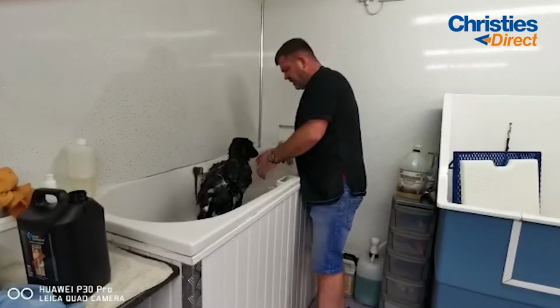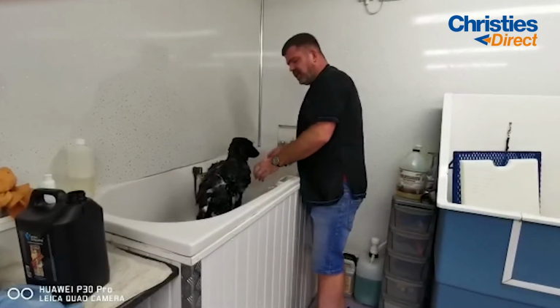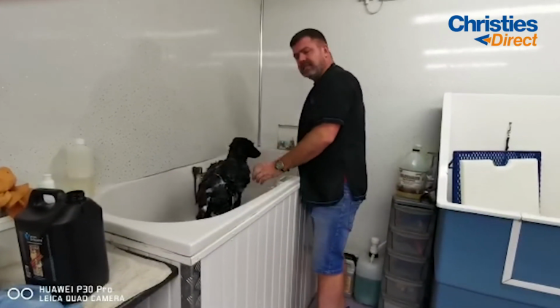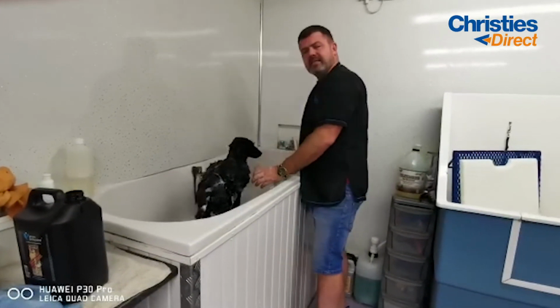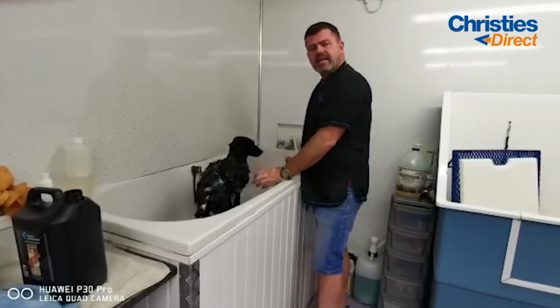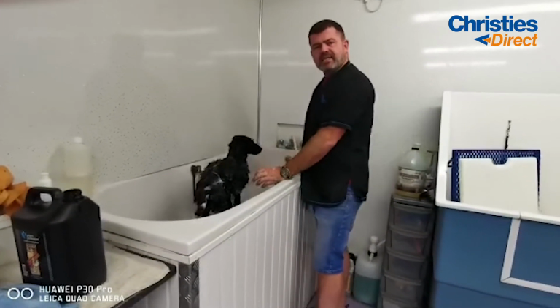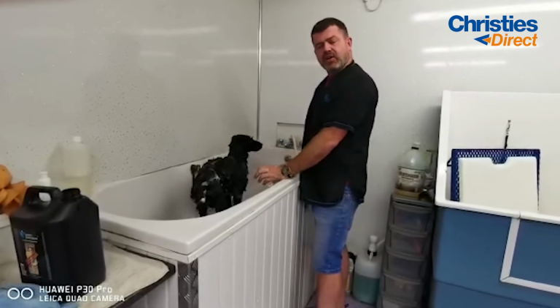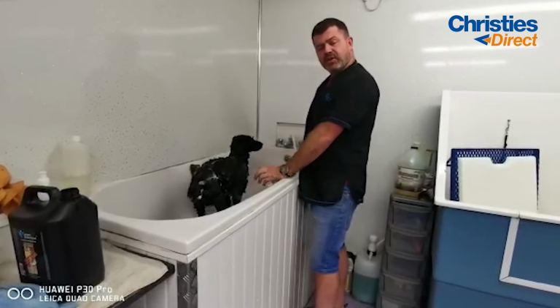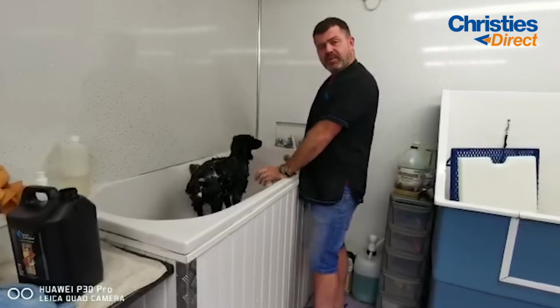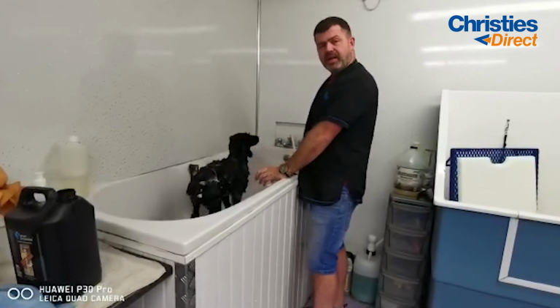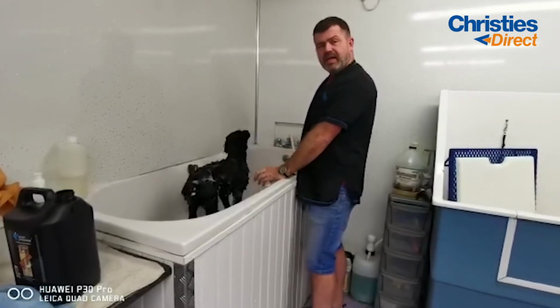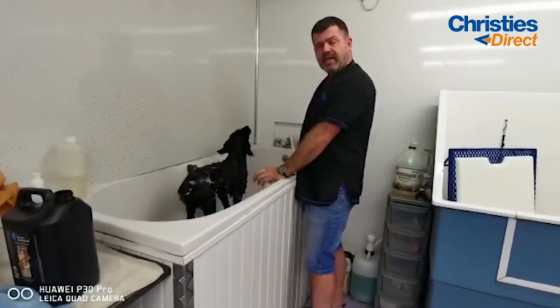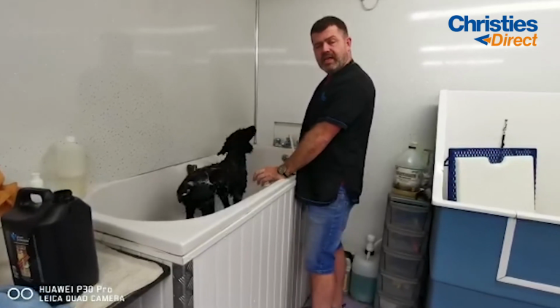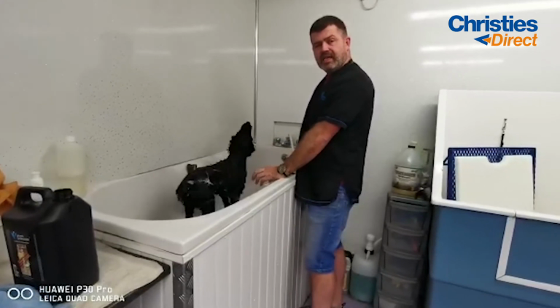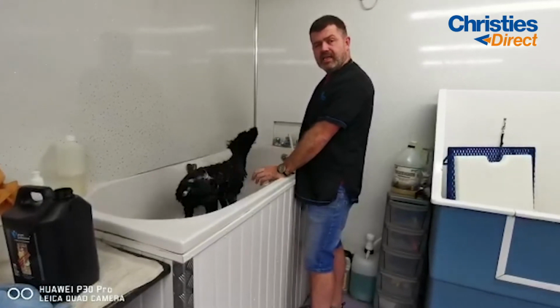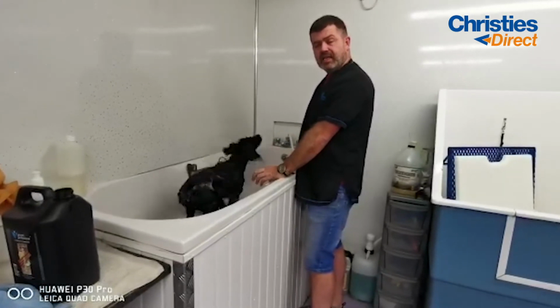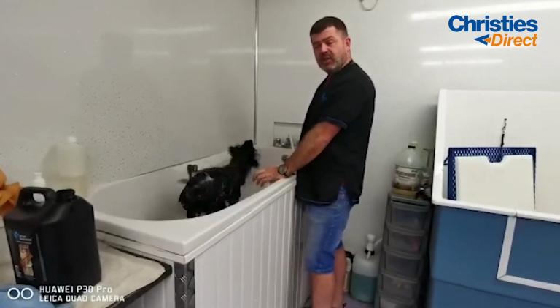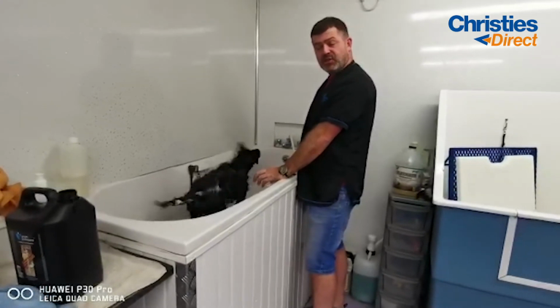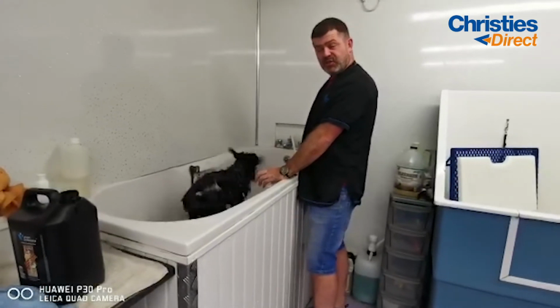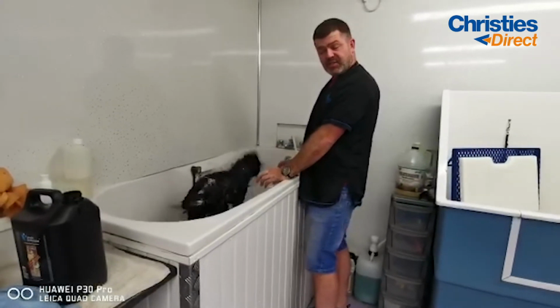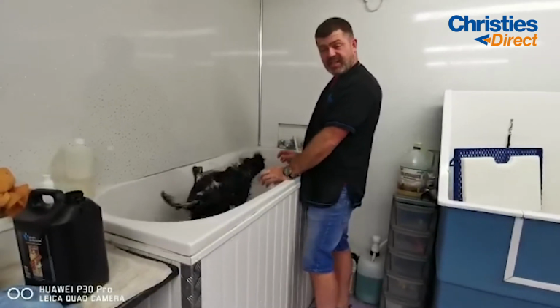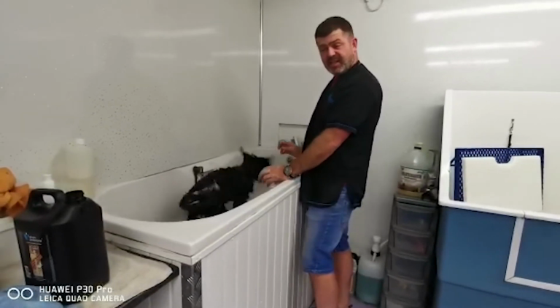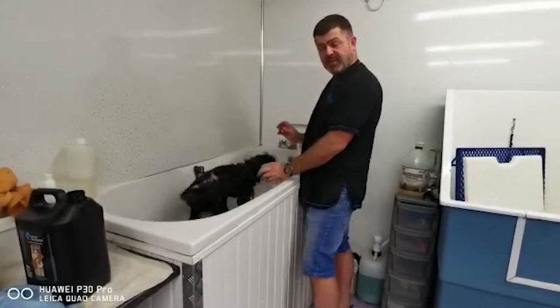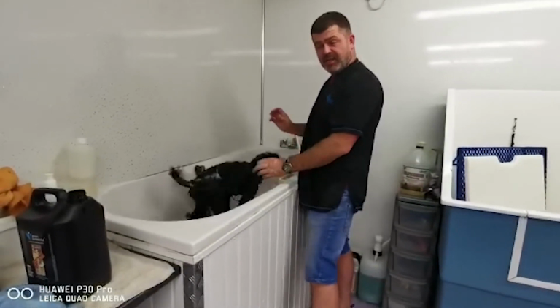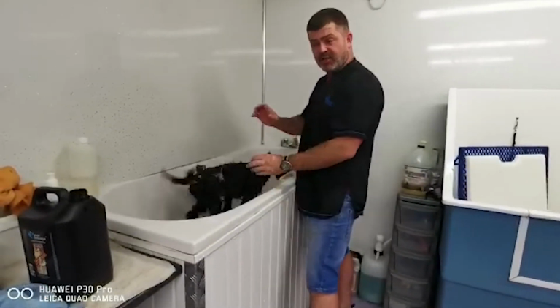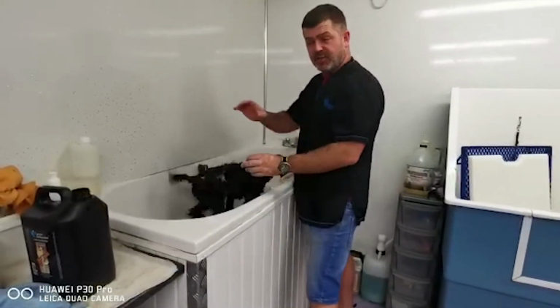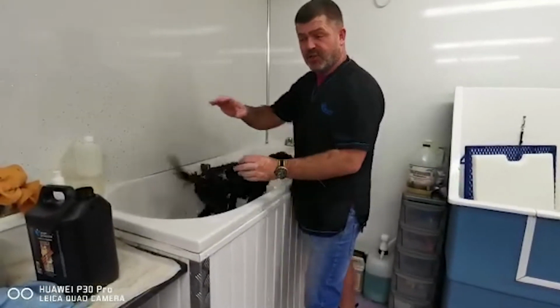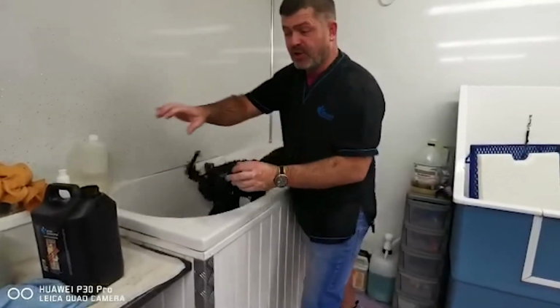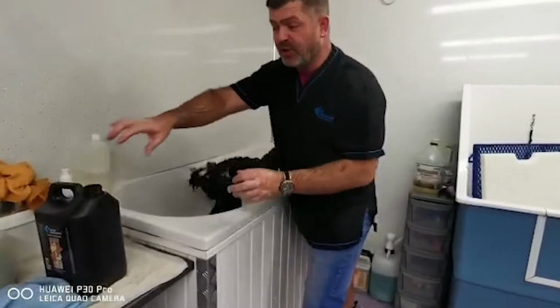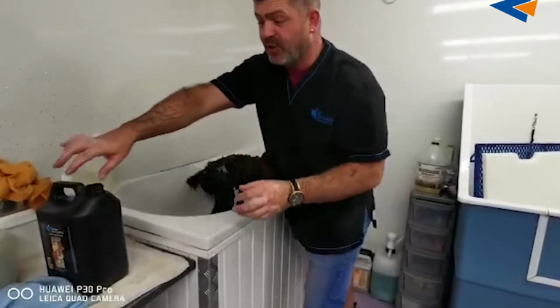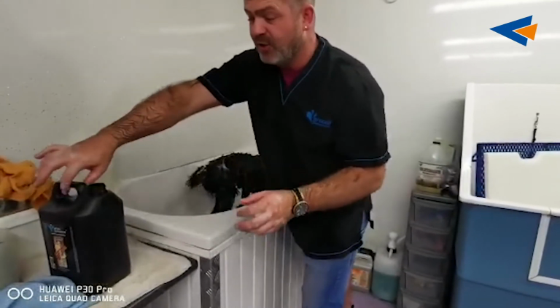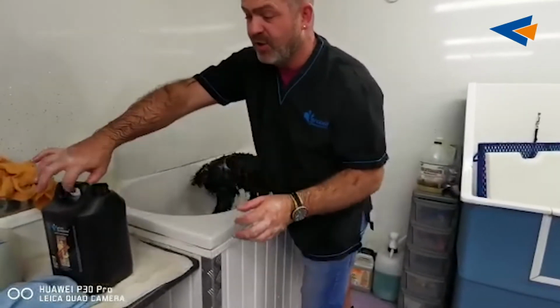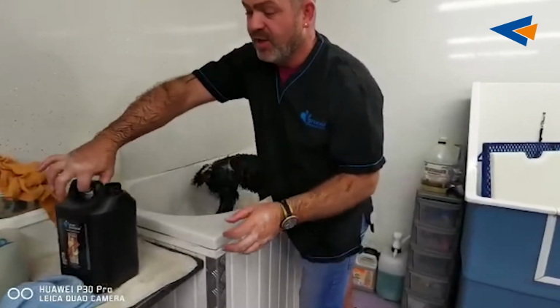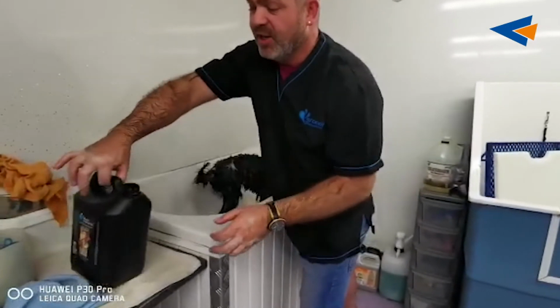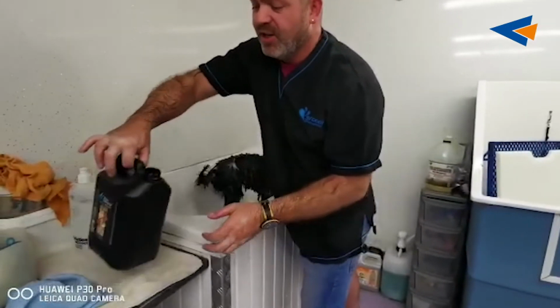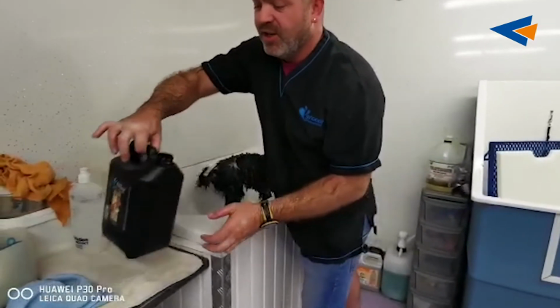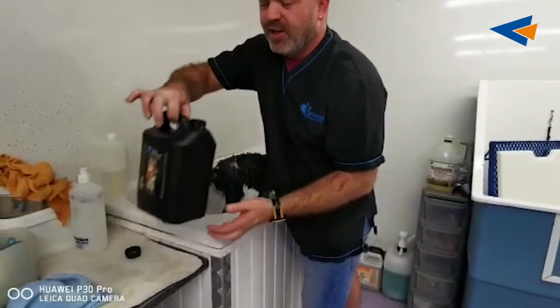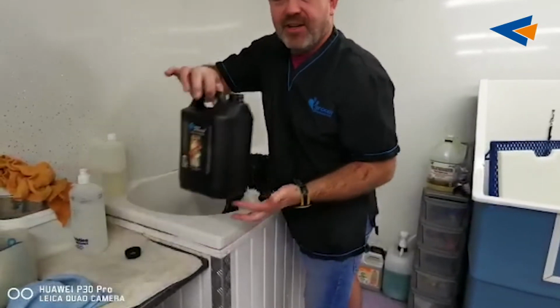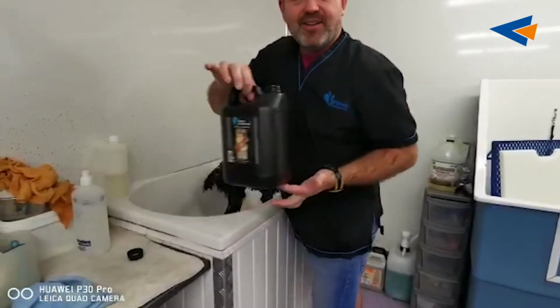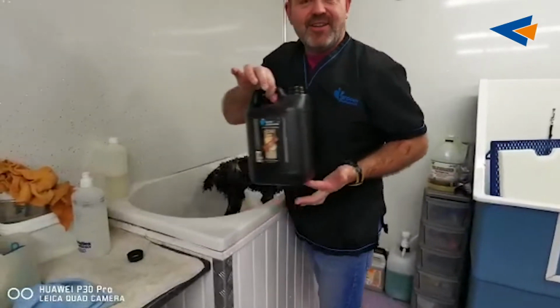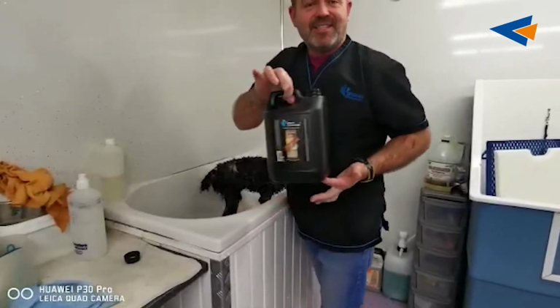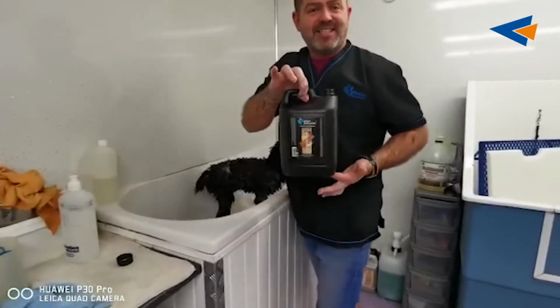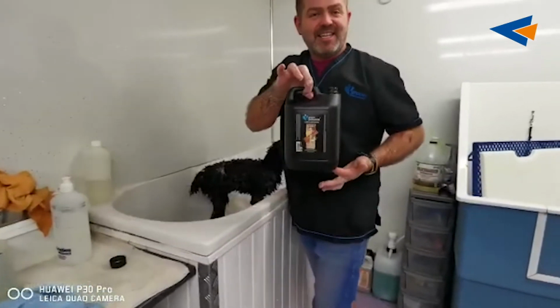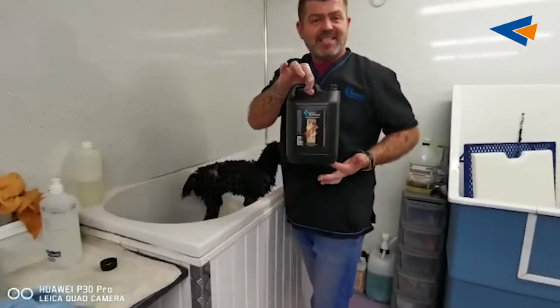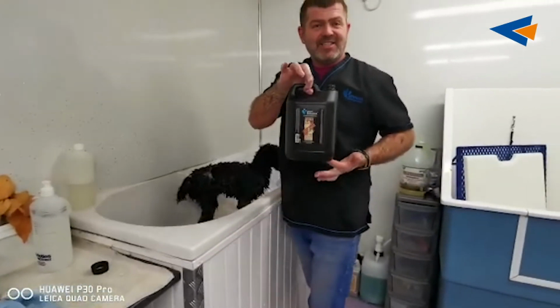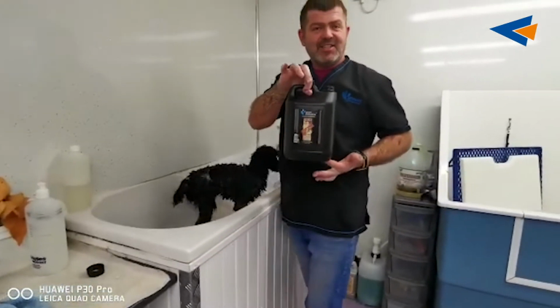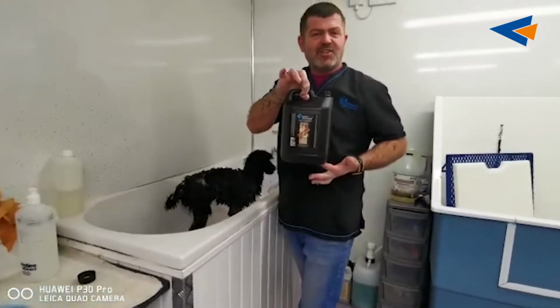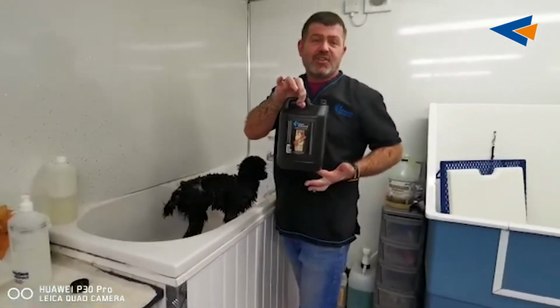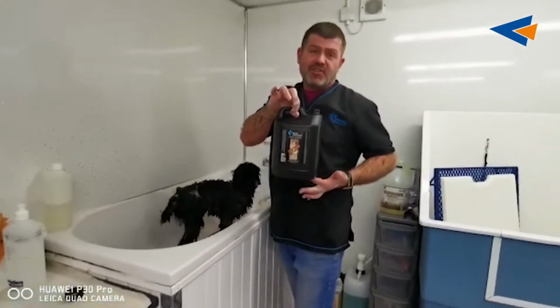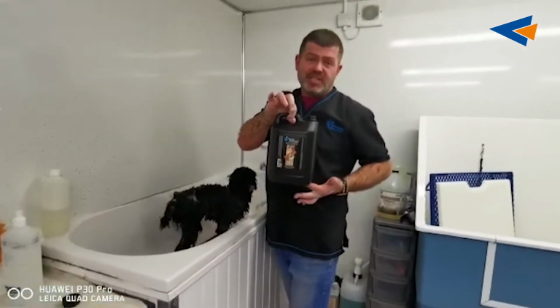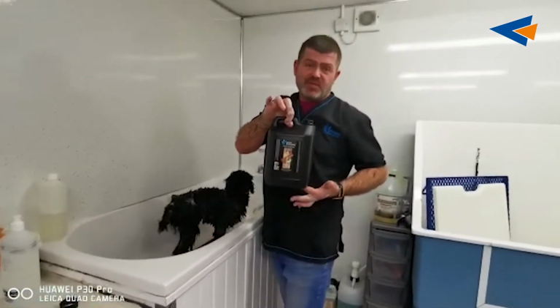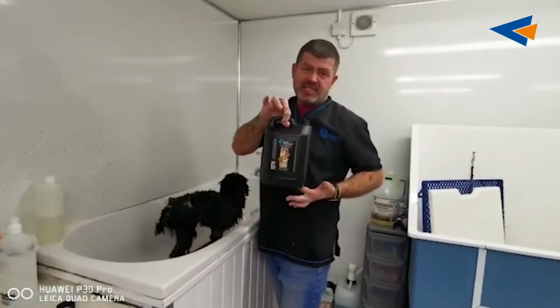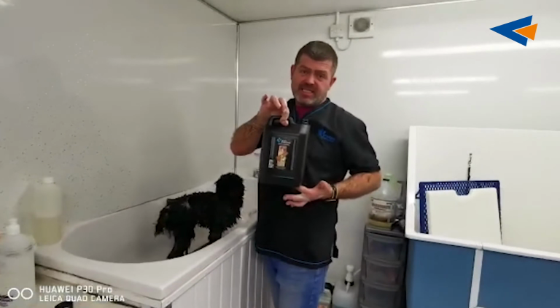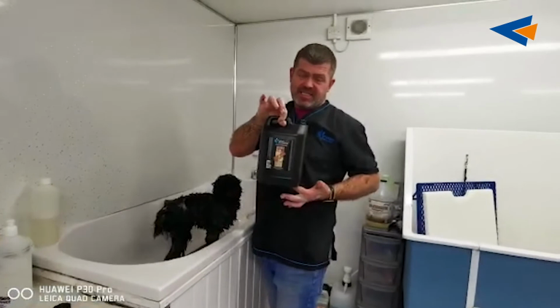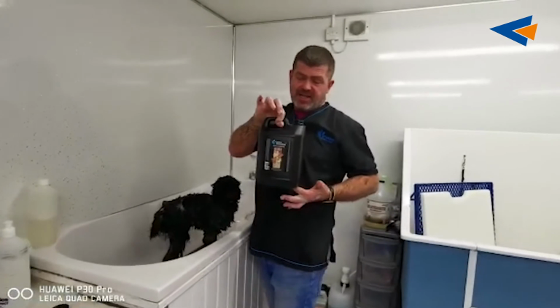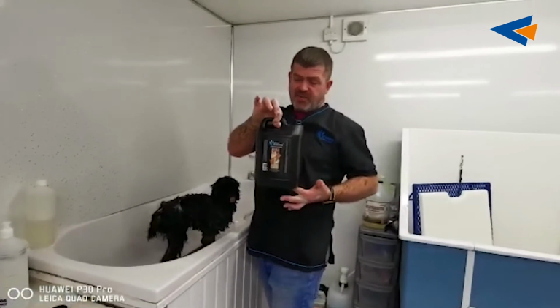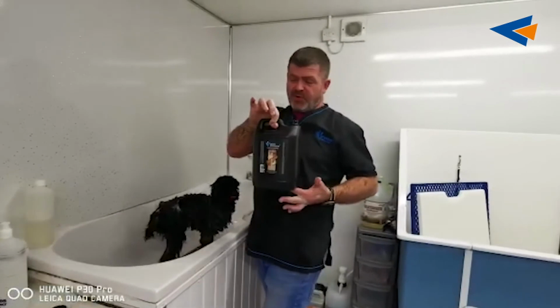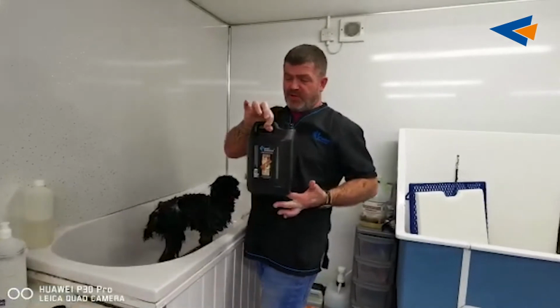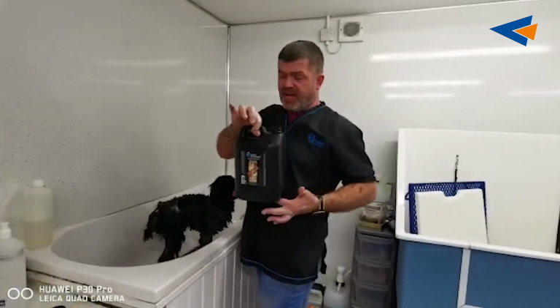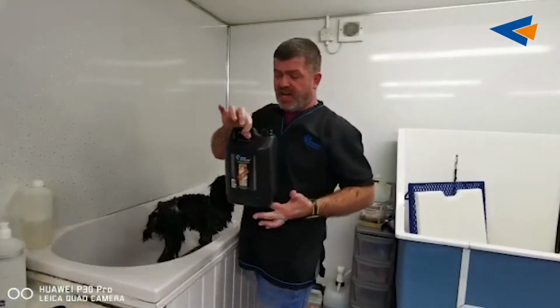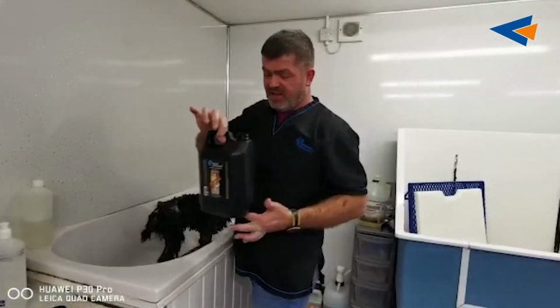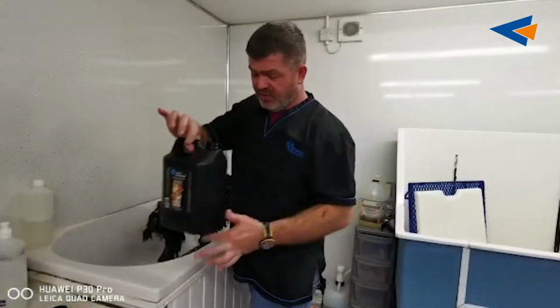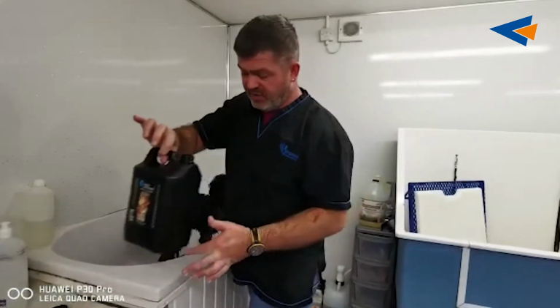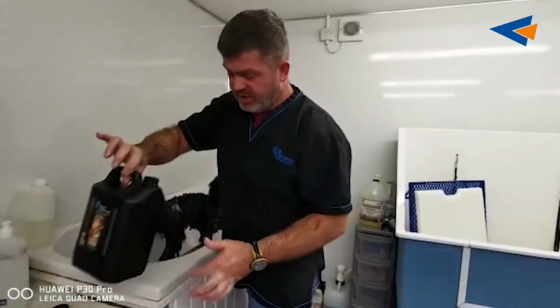And that's how you apply the Cinnamon Sugar Seasonal Christmas Shampoo. I love it.